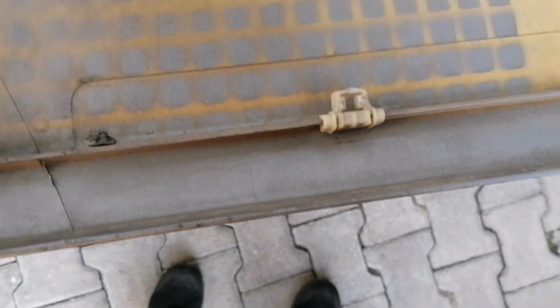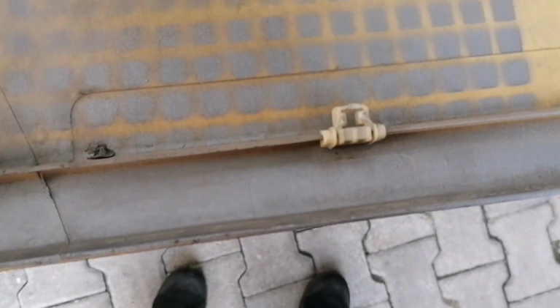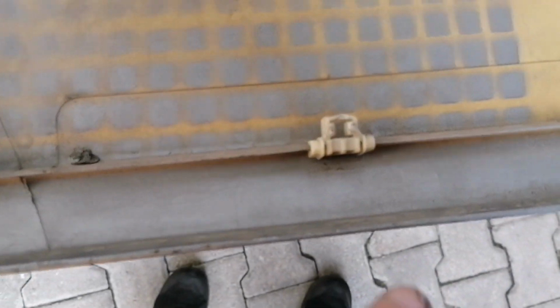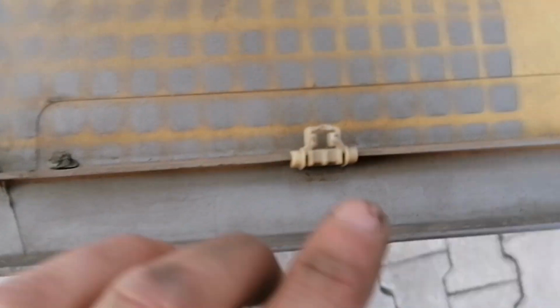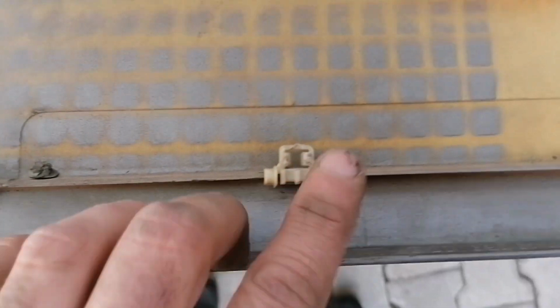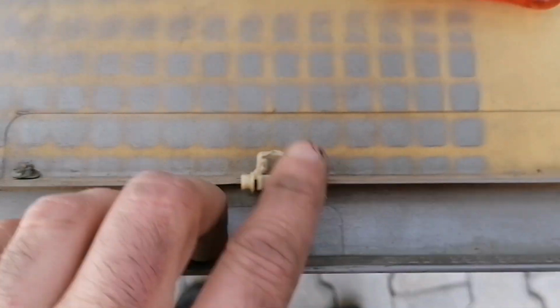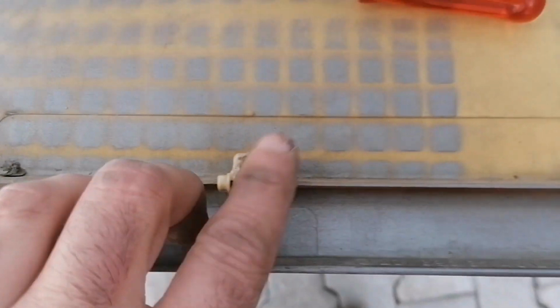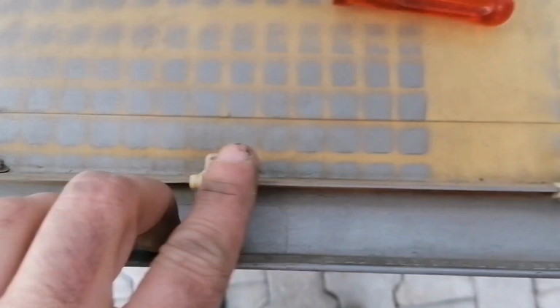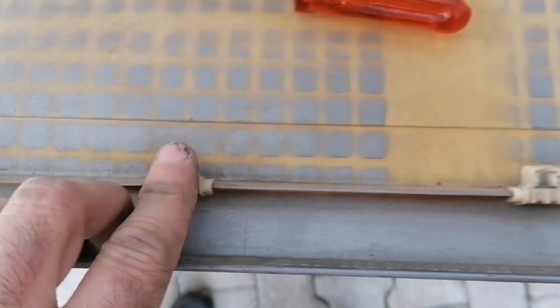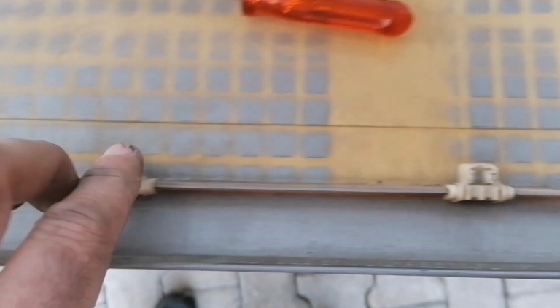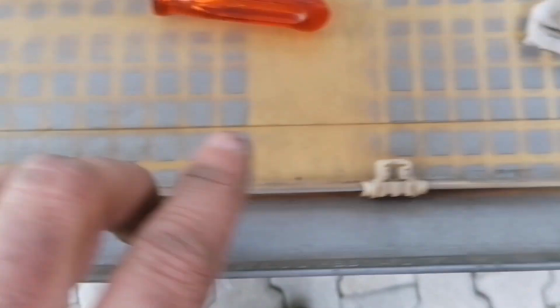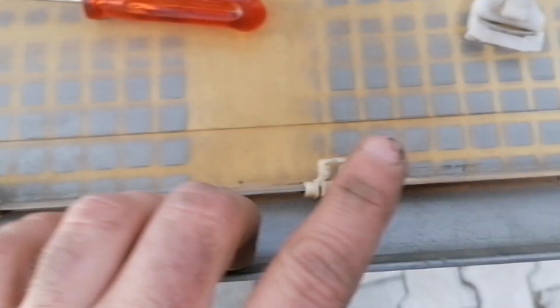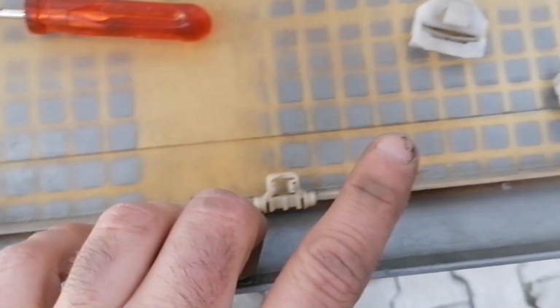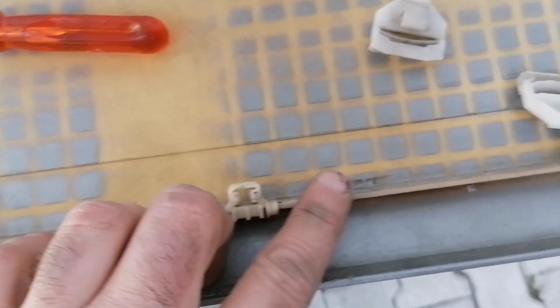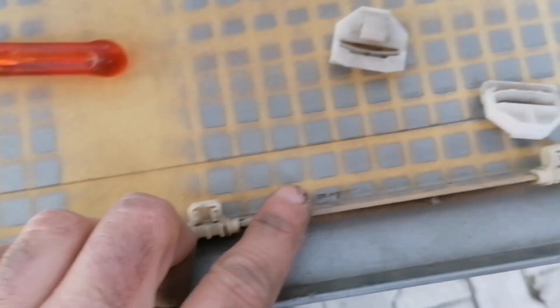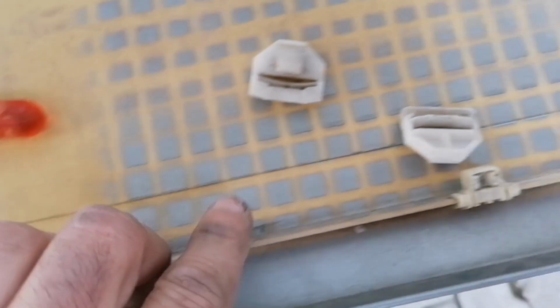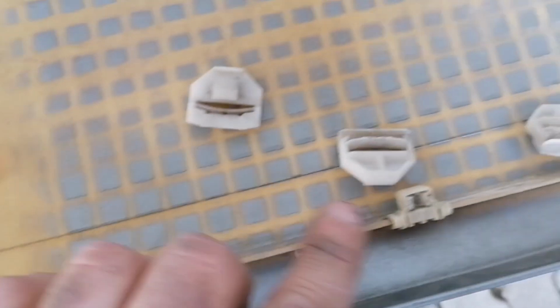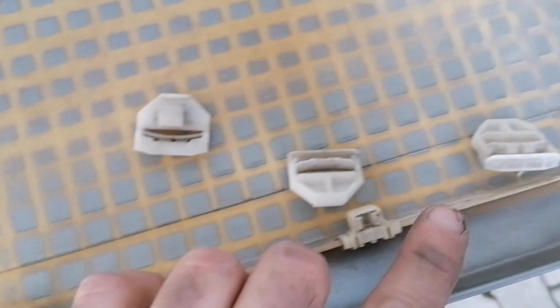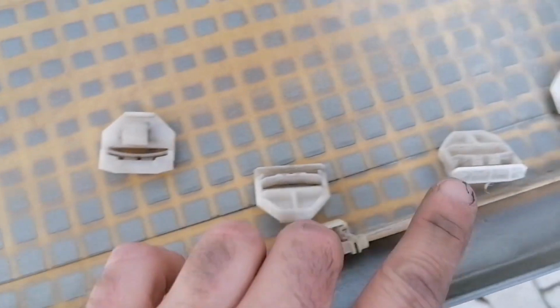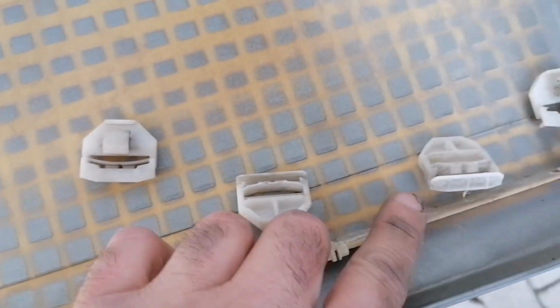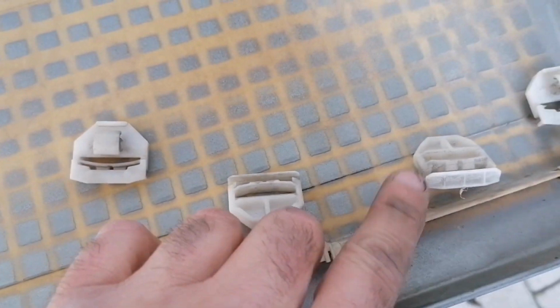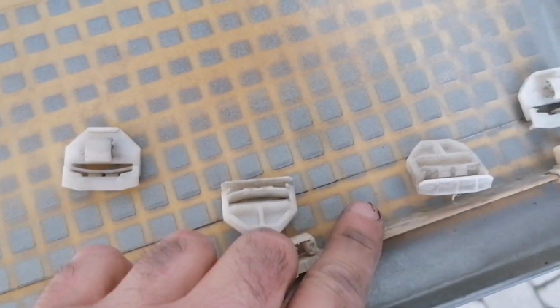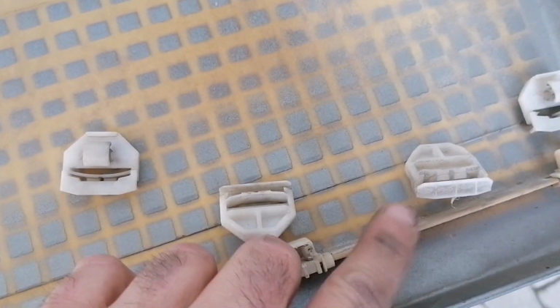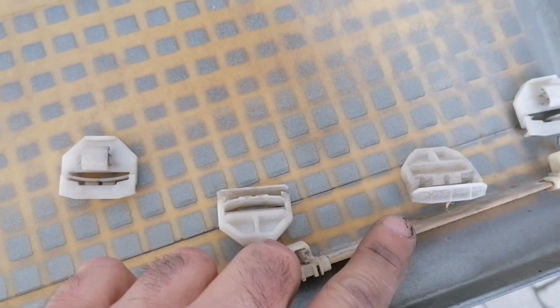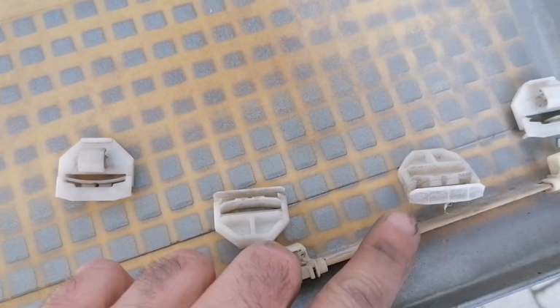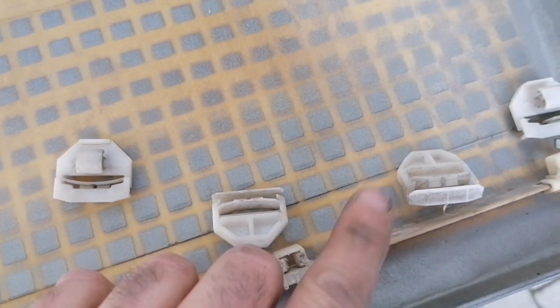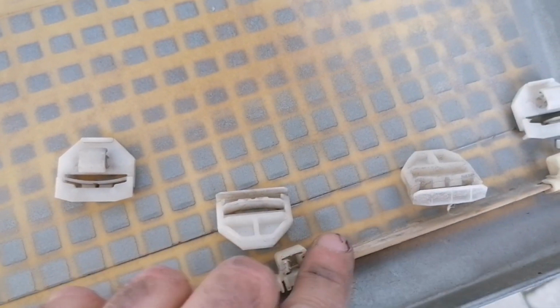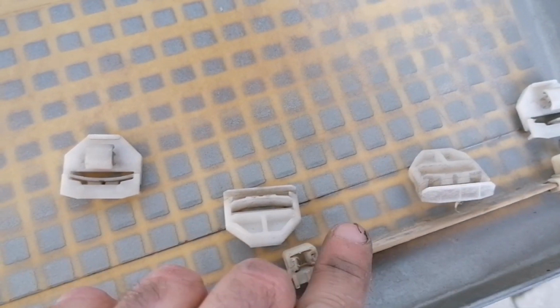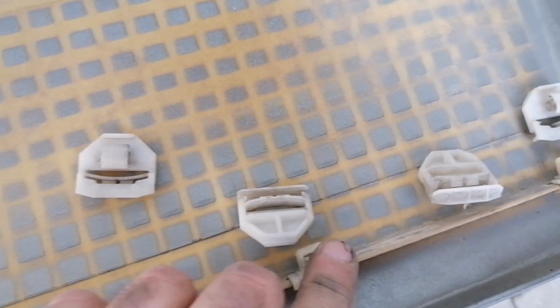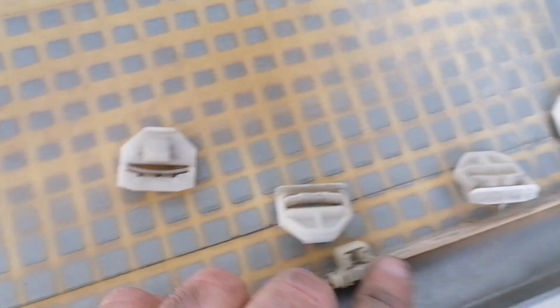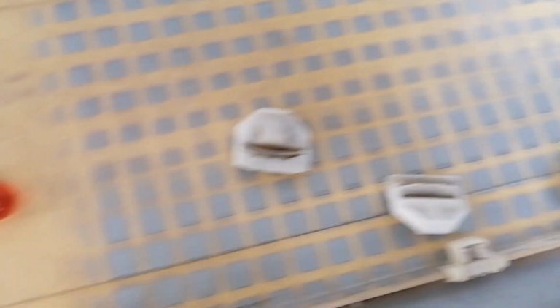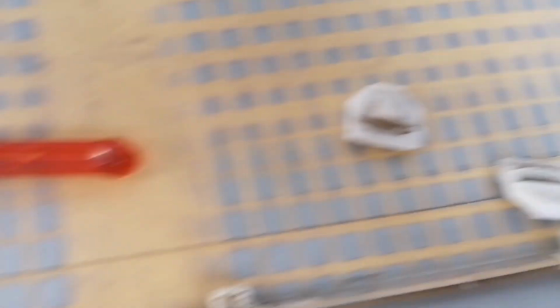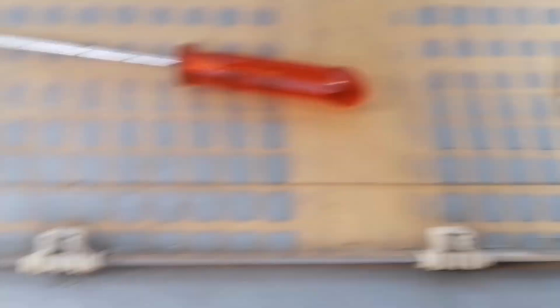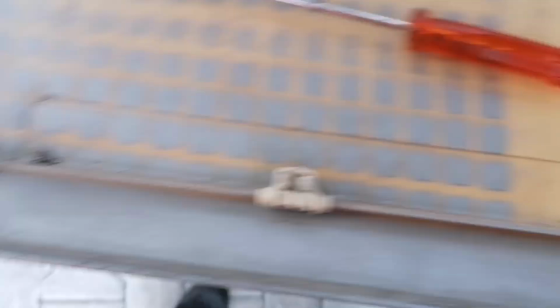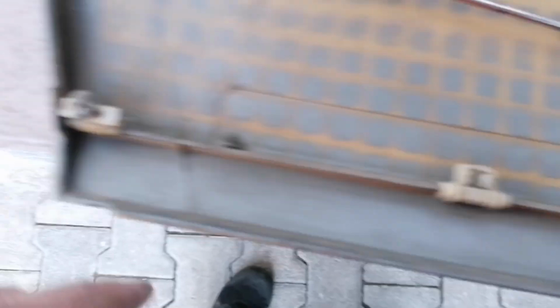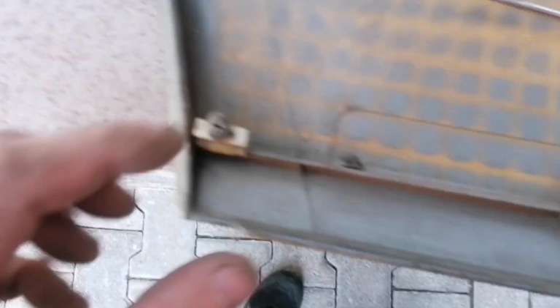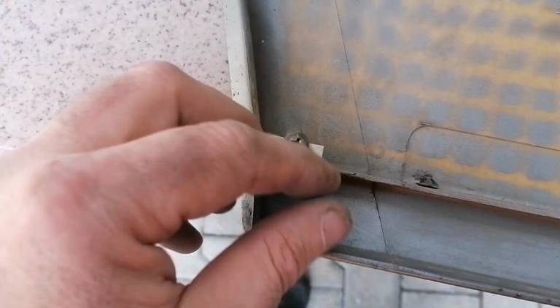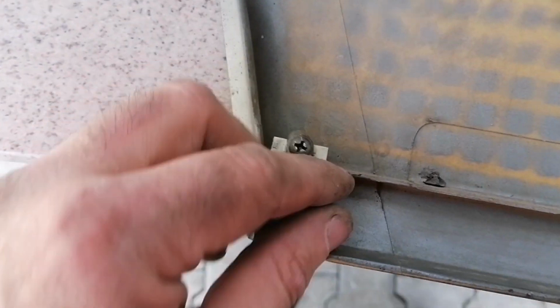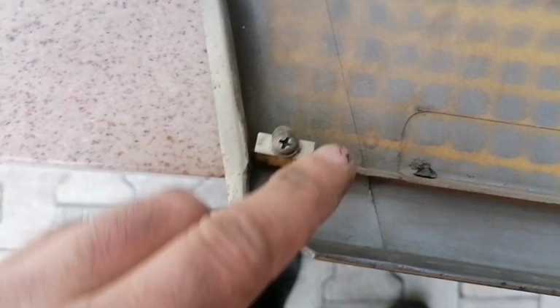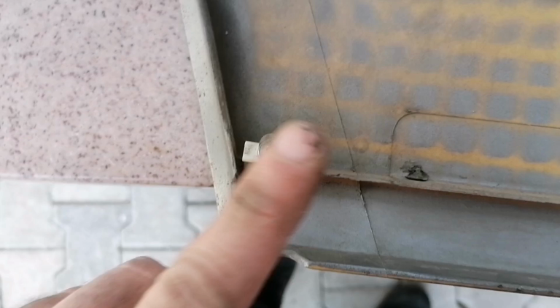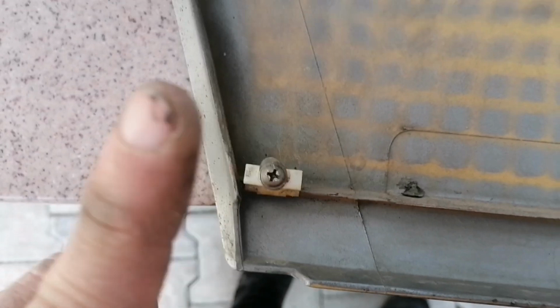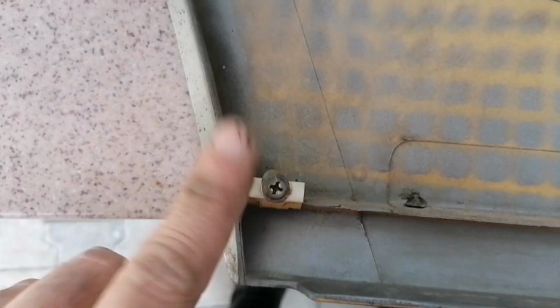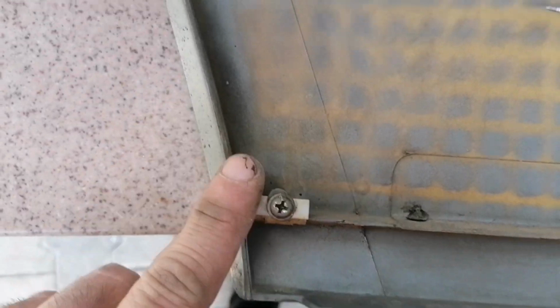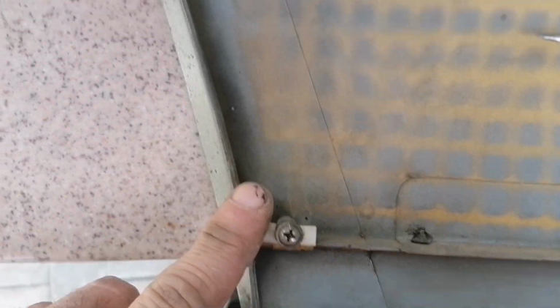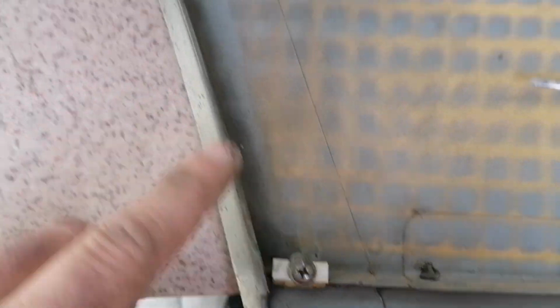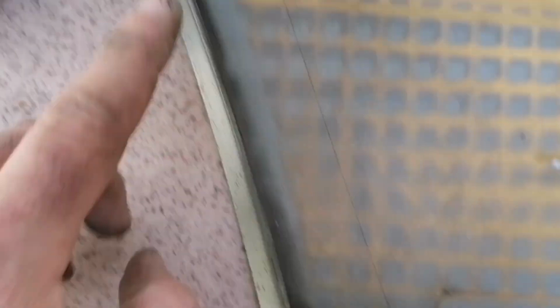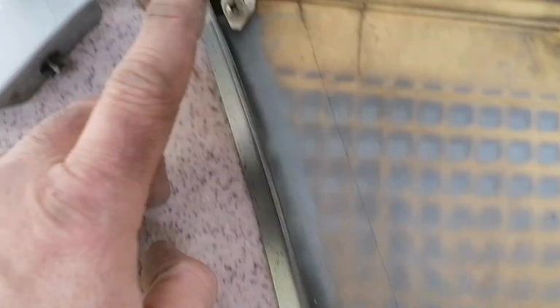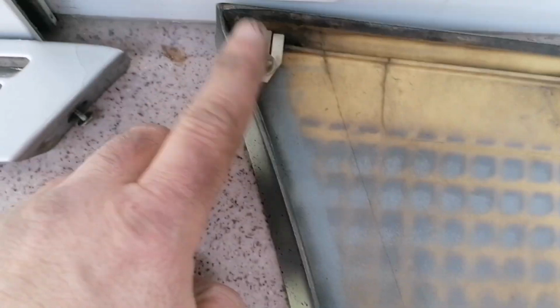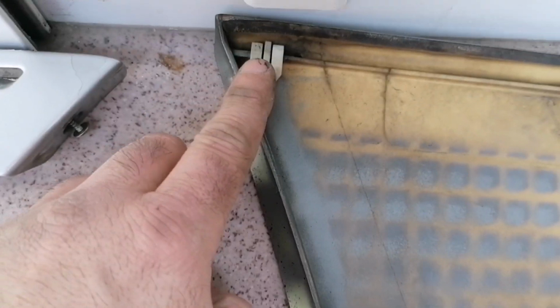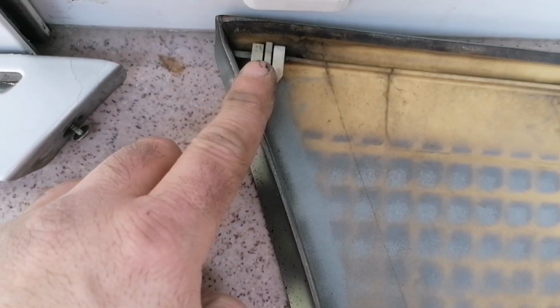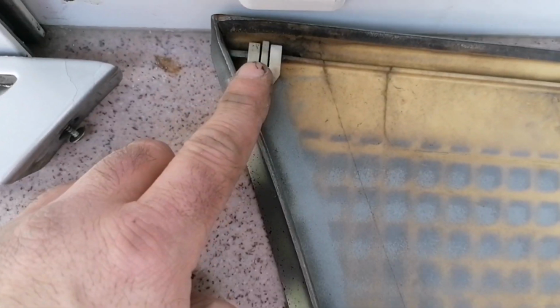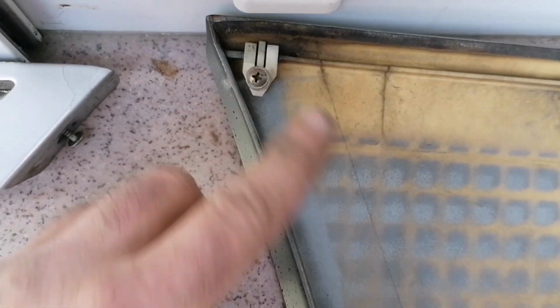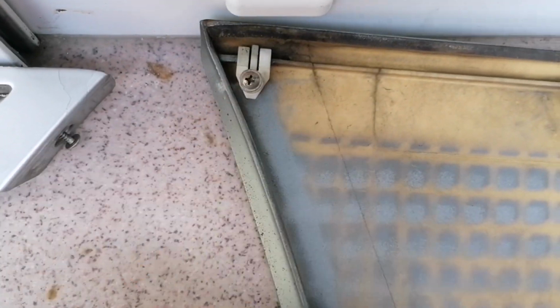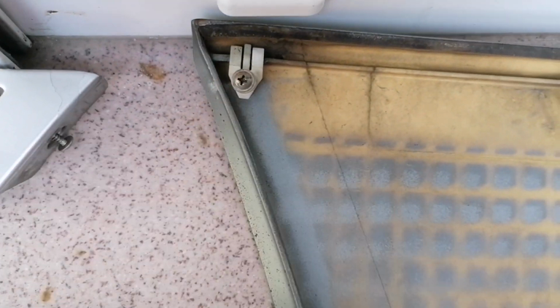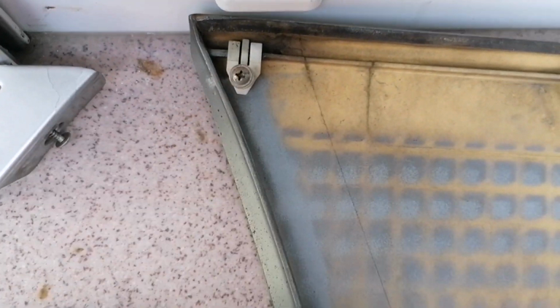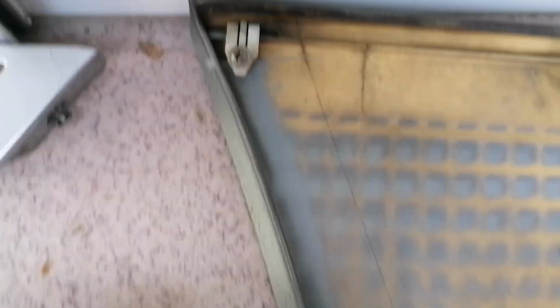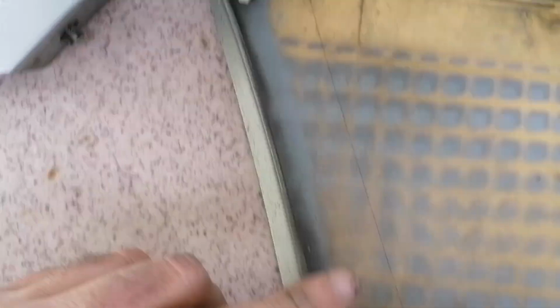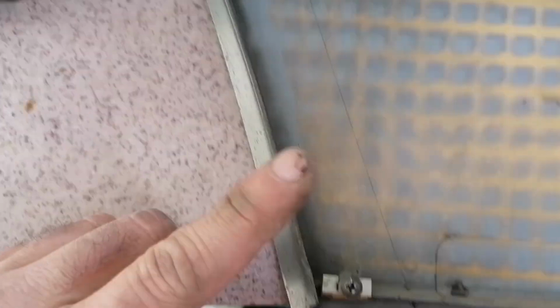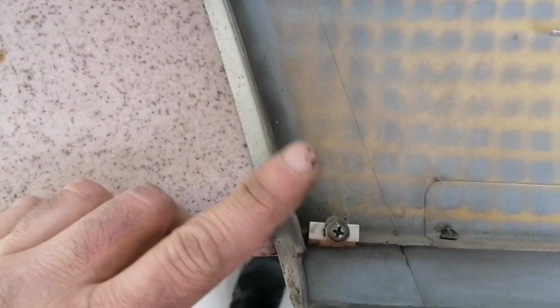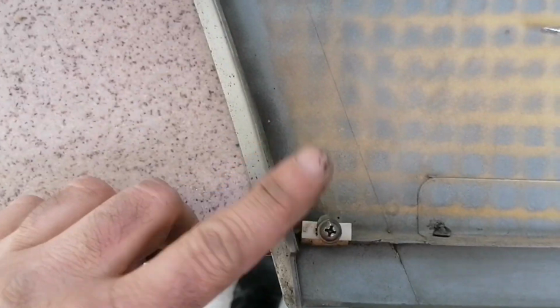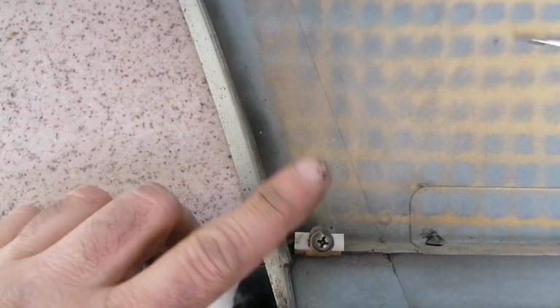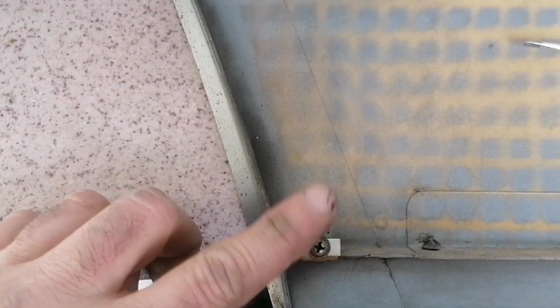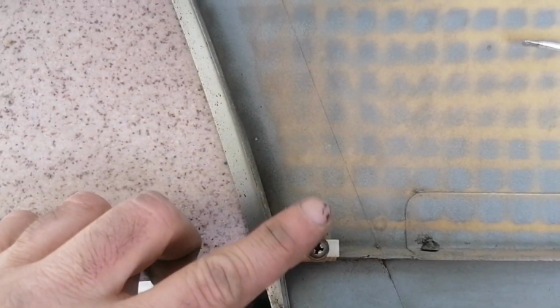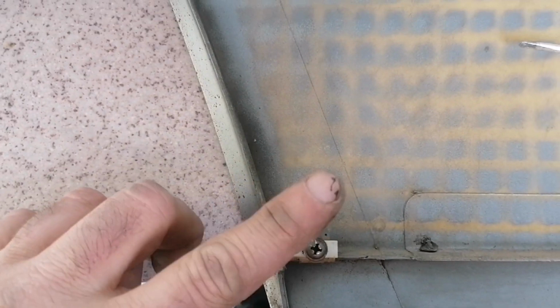I managed to save the plastic clips here. Don't lose these two screws - they're important.